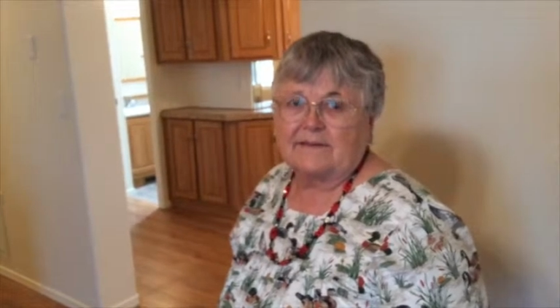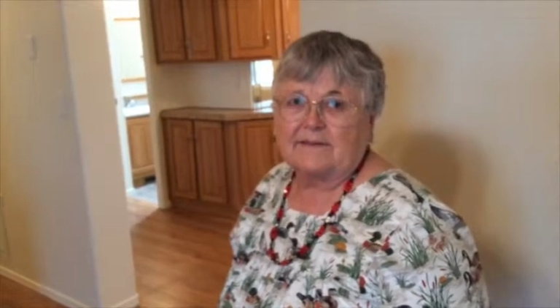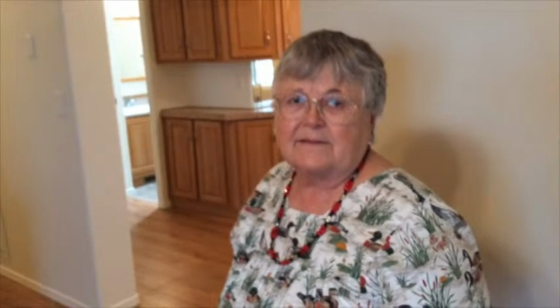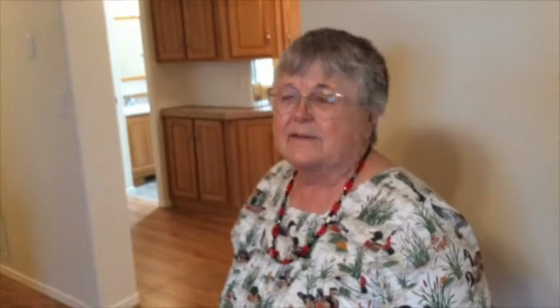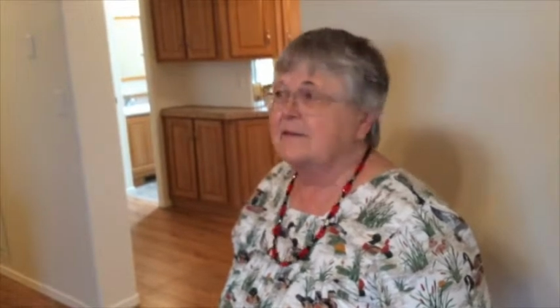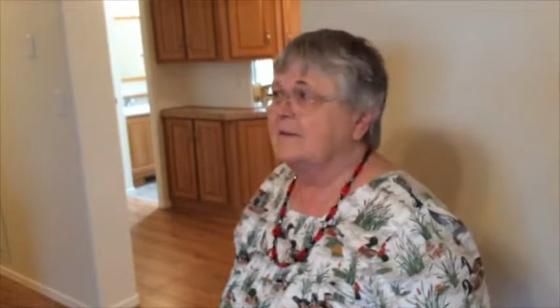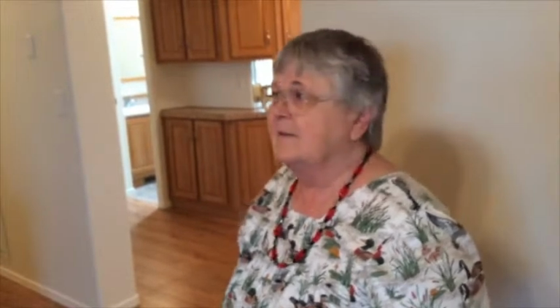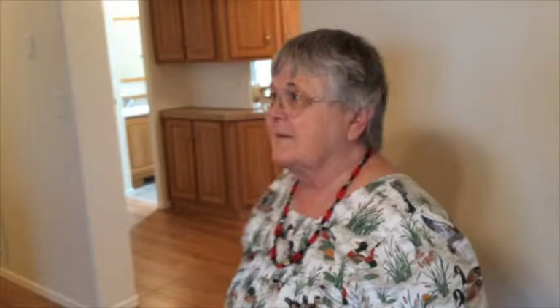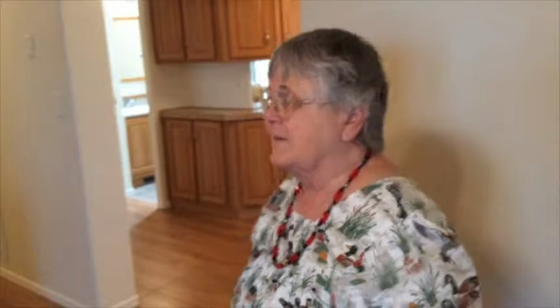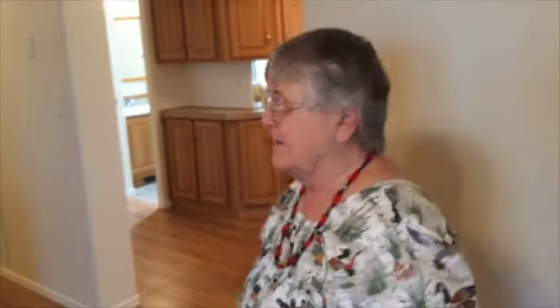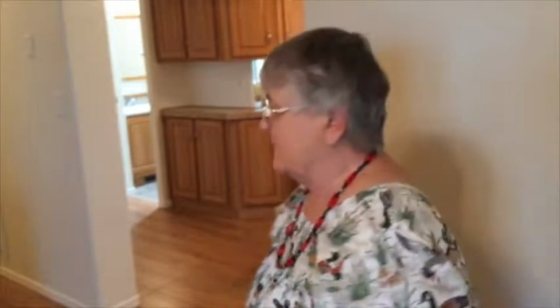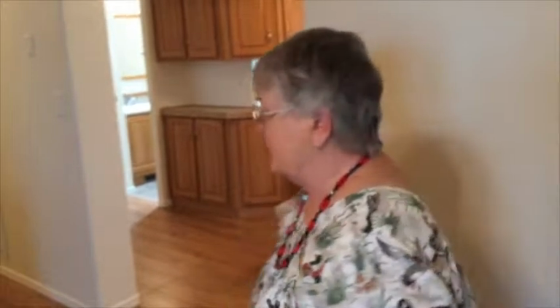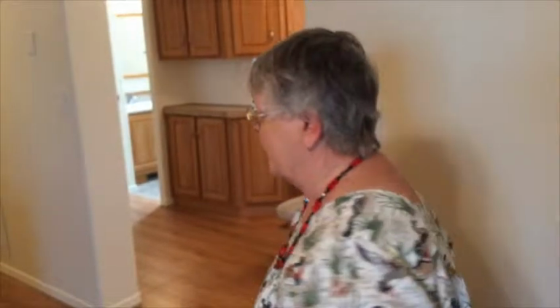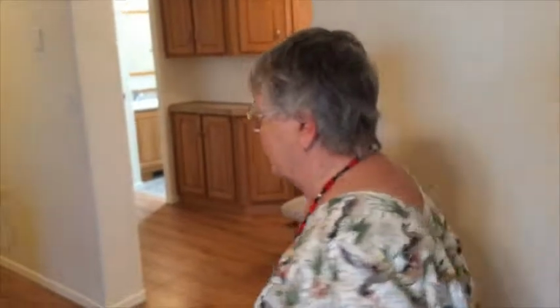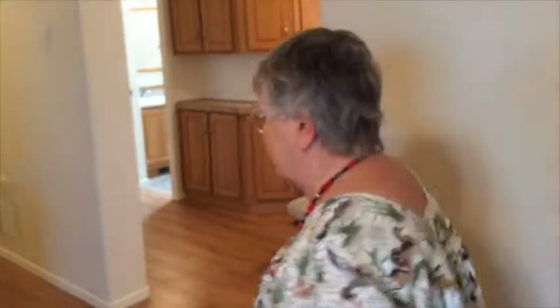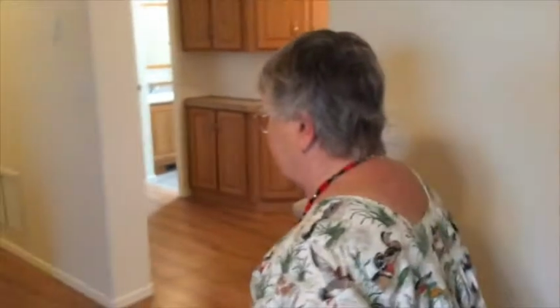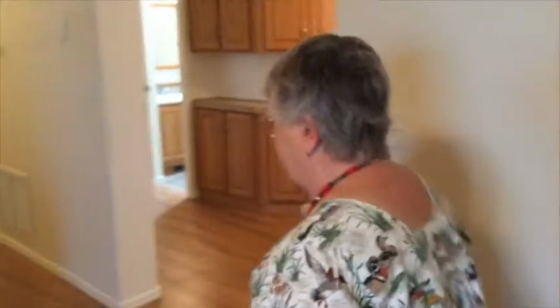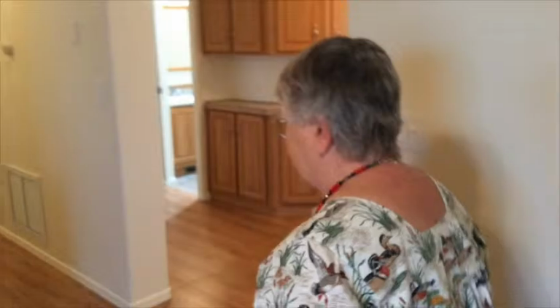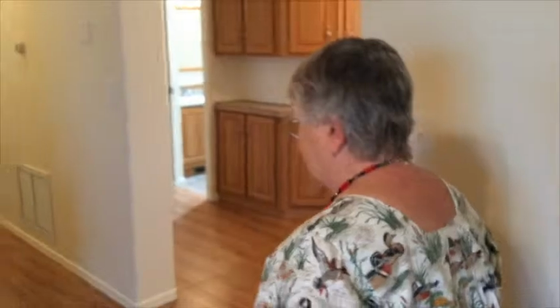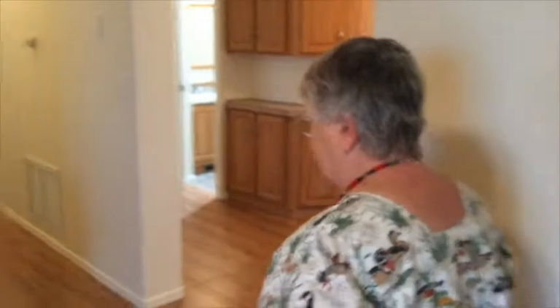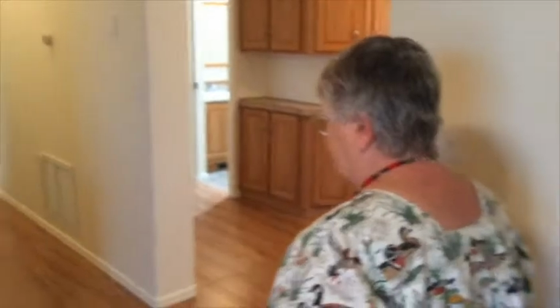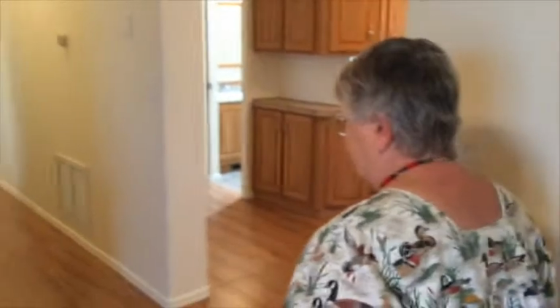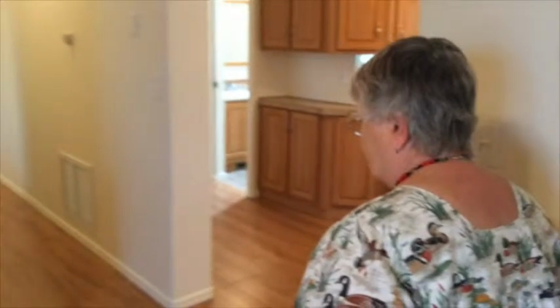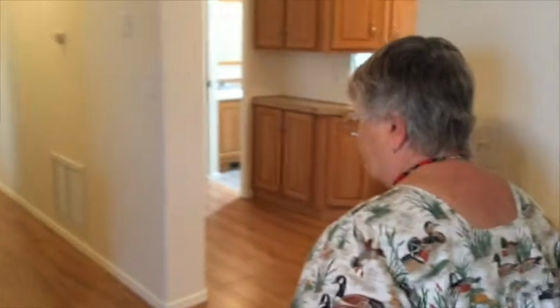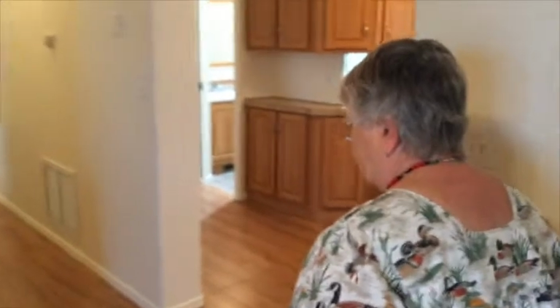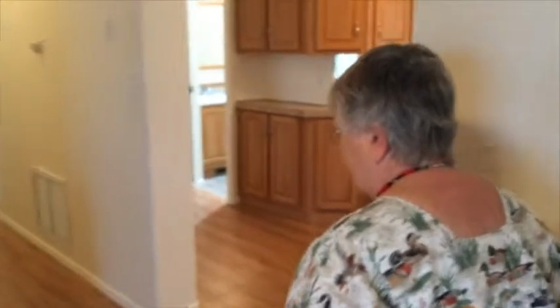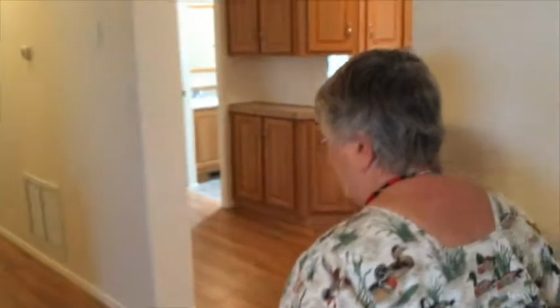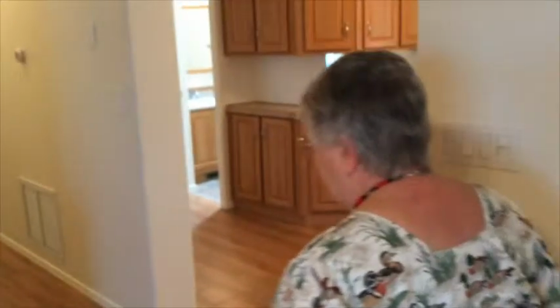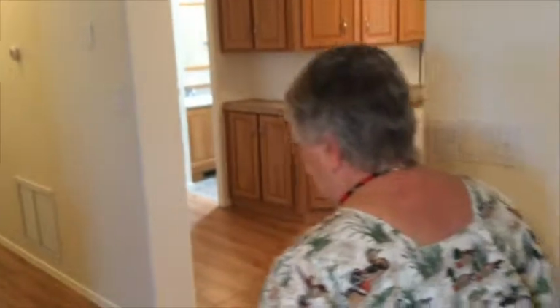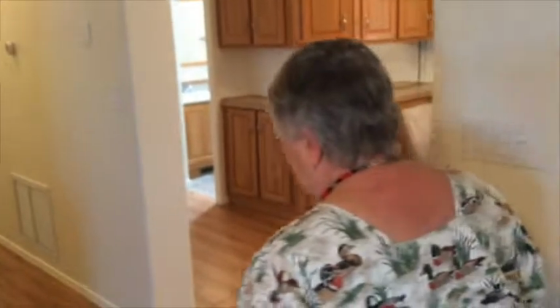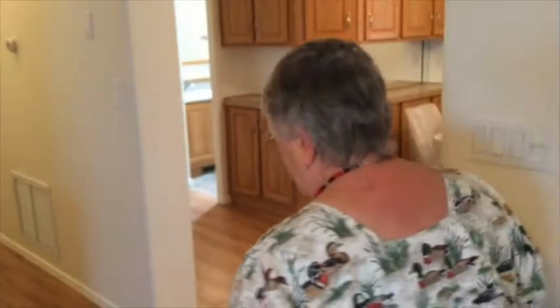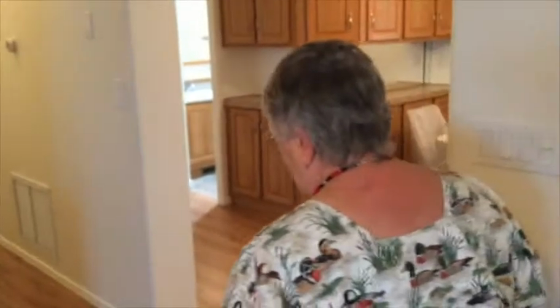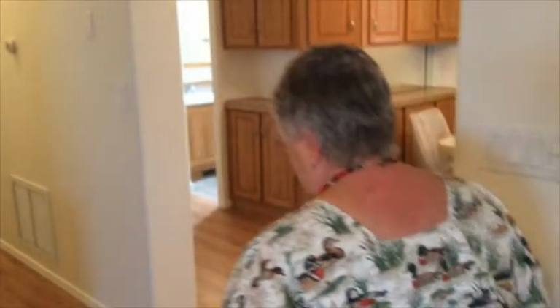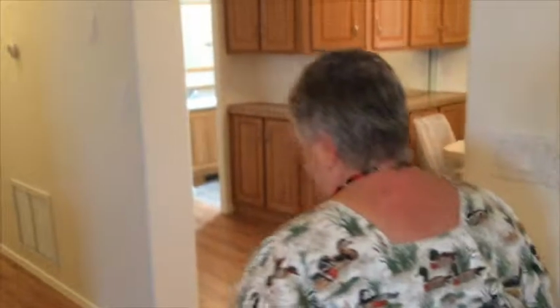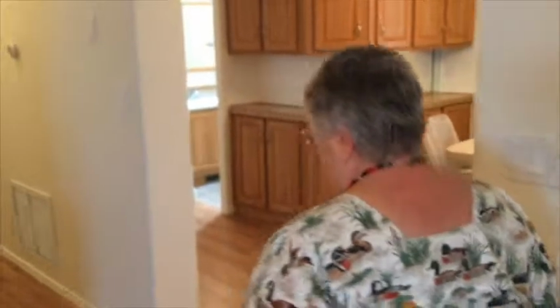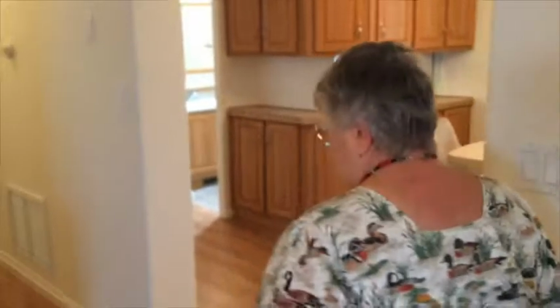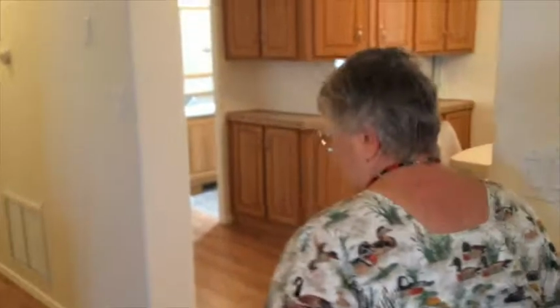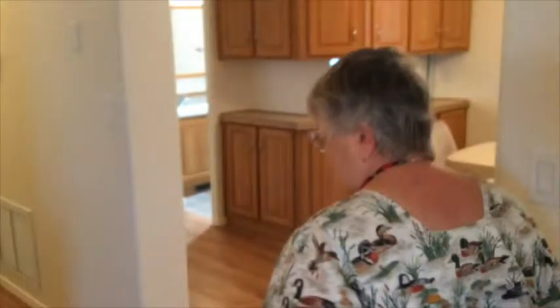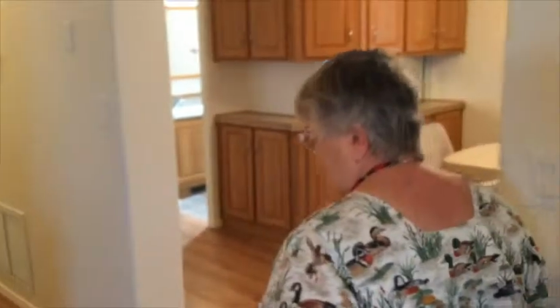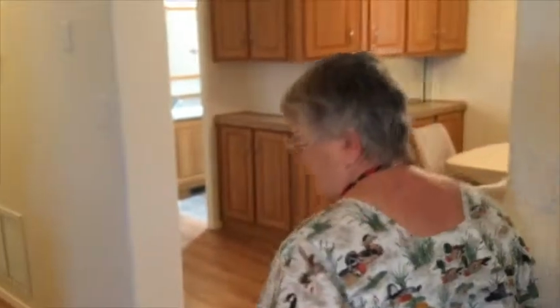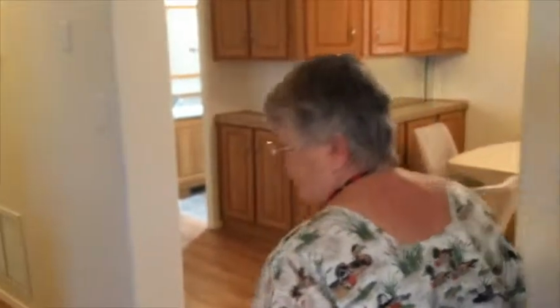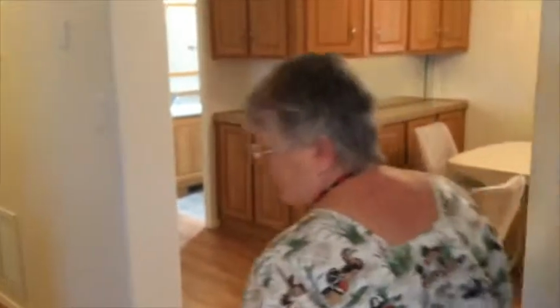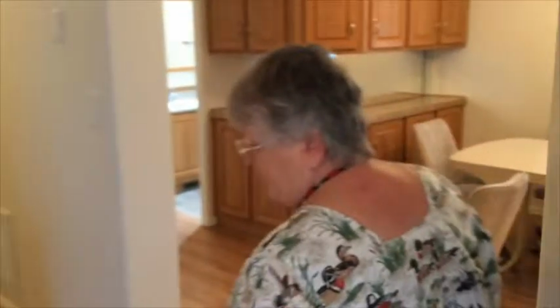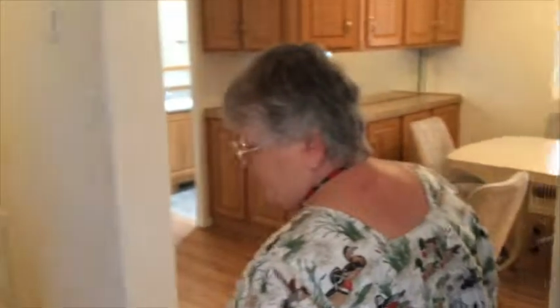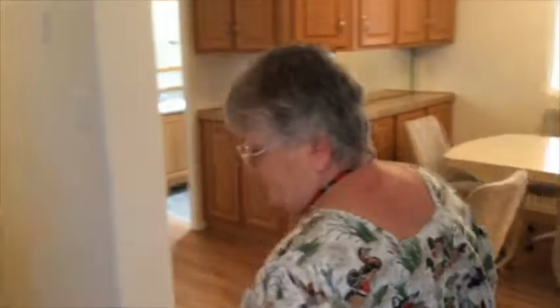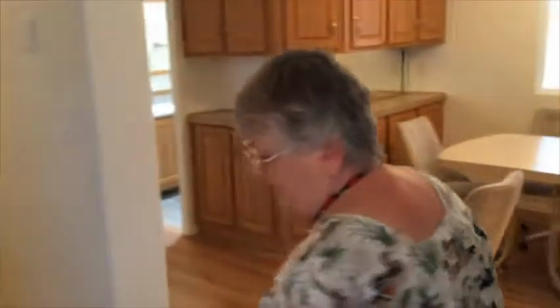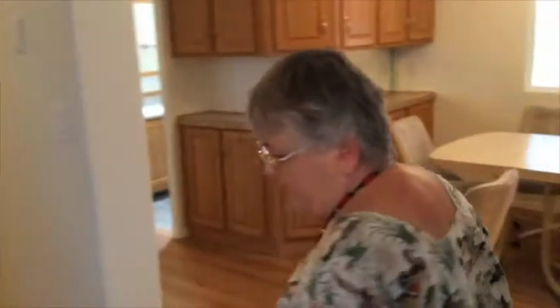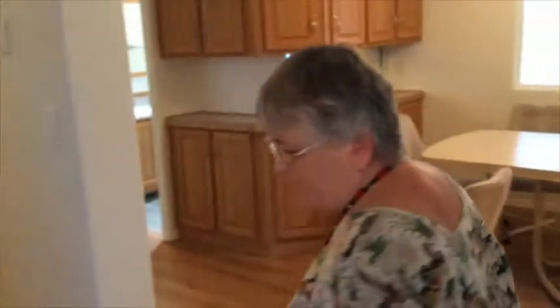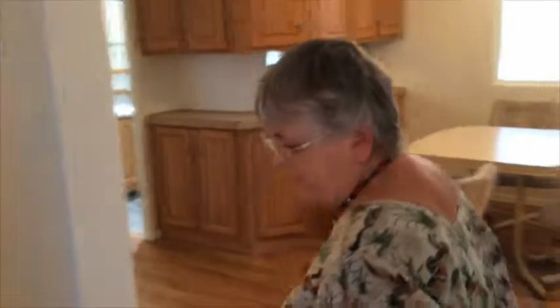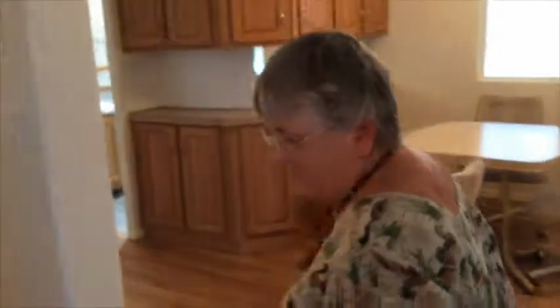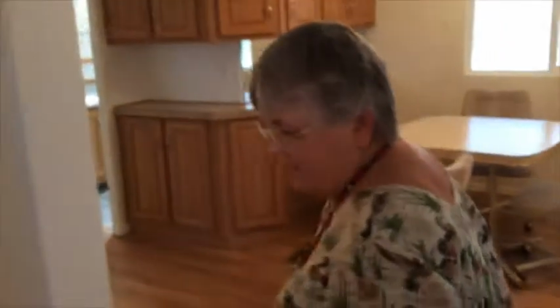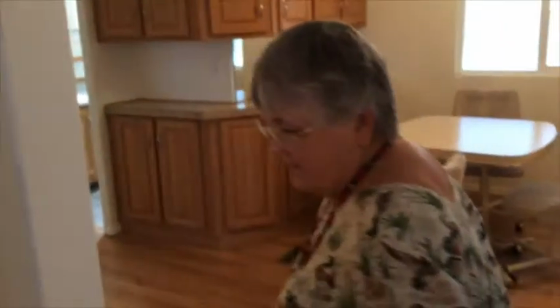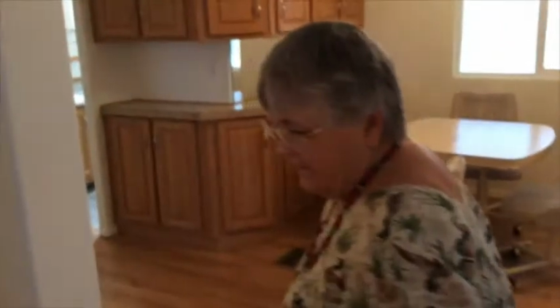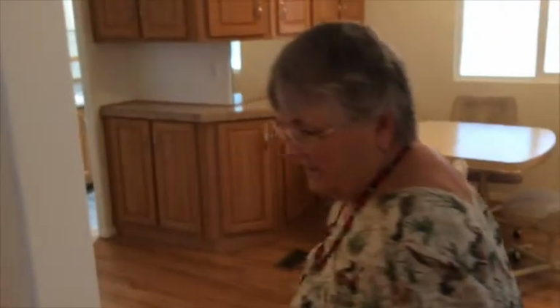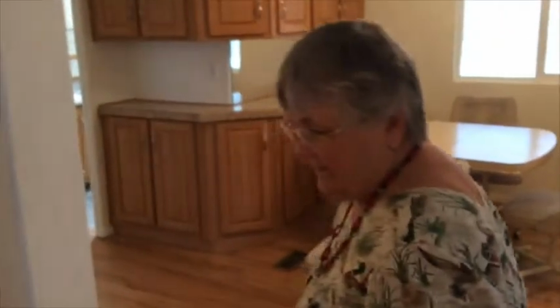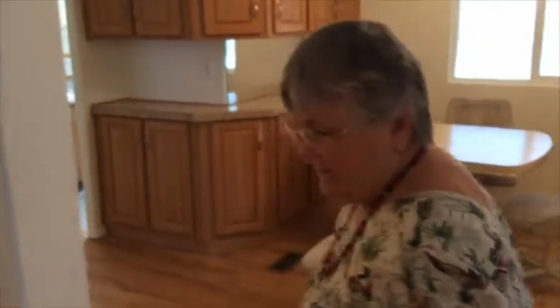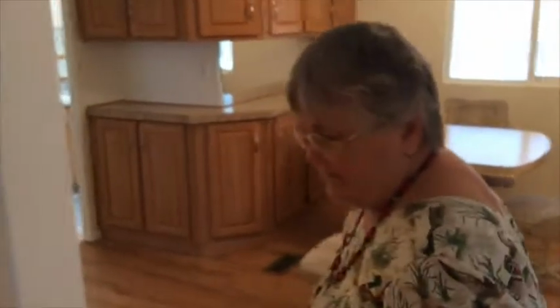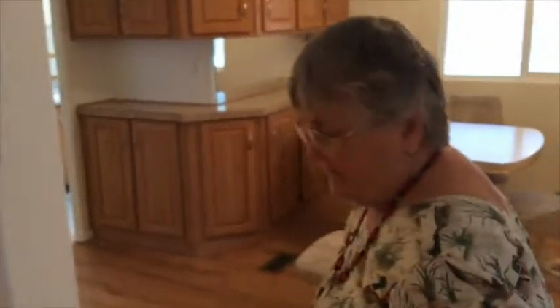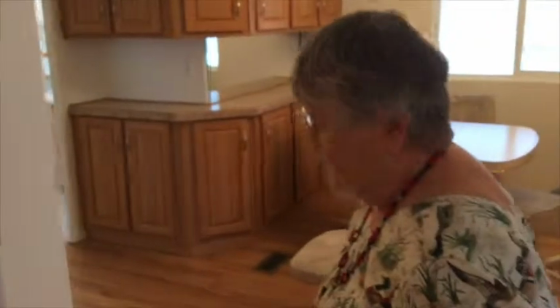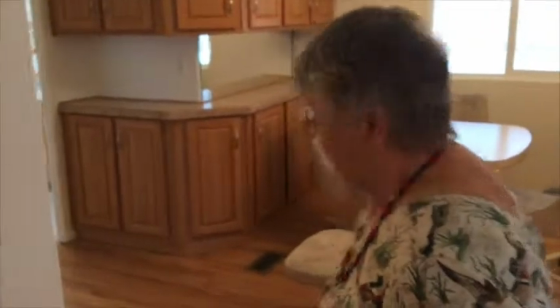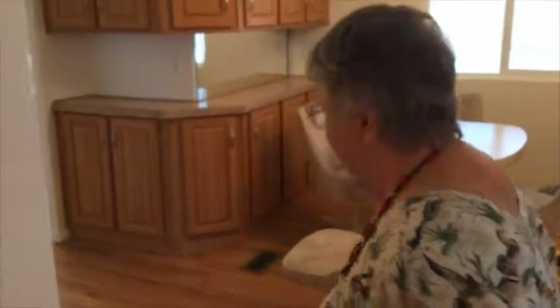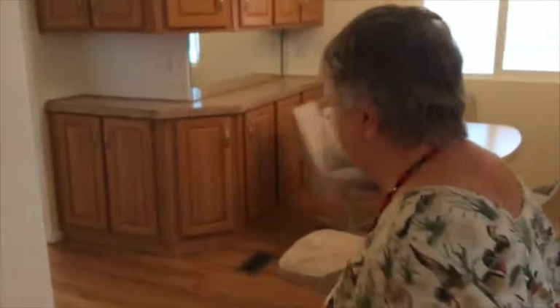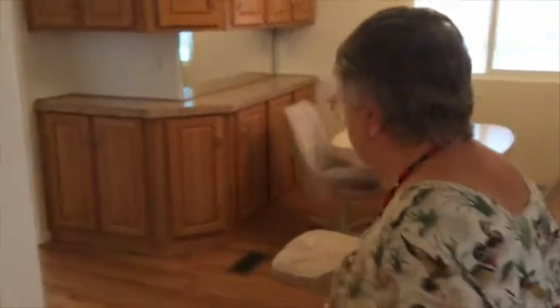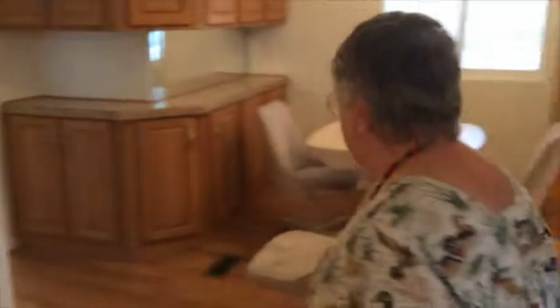Okay great. Let's go ahead and go on through the home. Let's look in front of the park model first and look at that front kitchen.